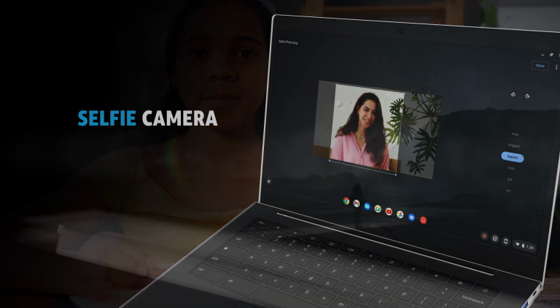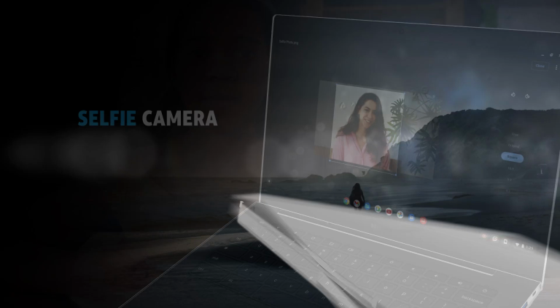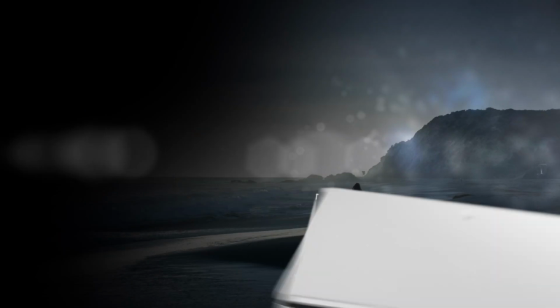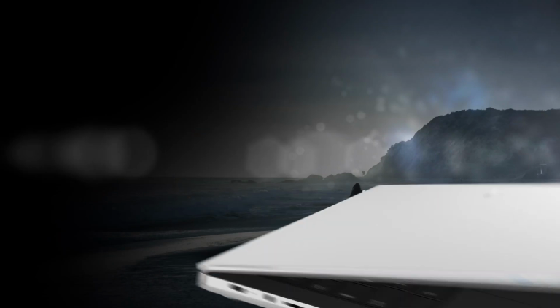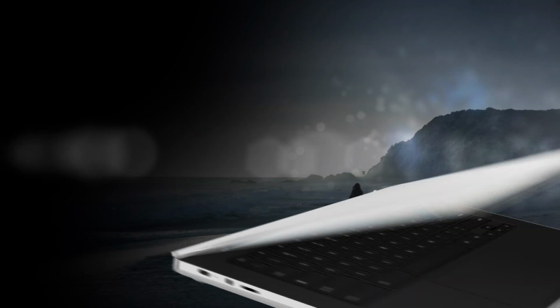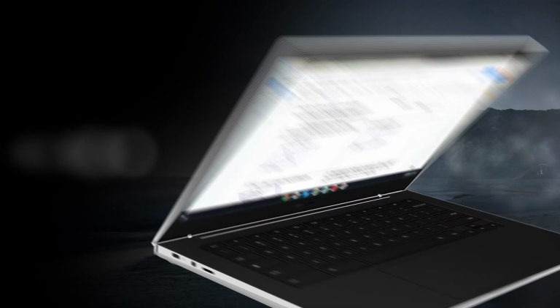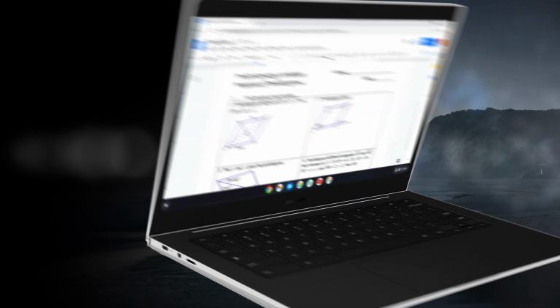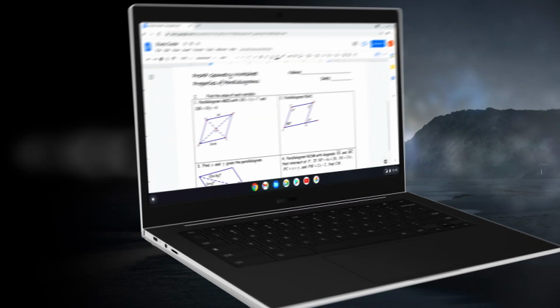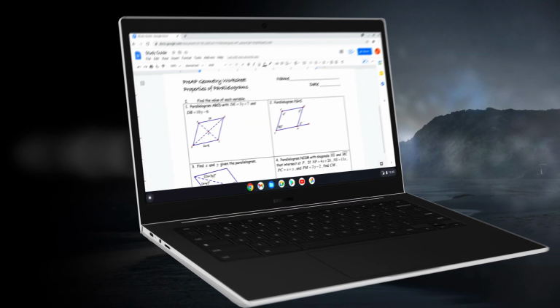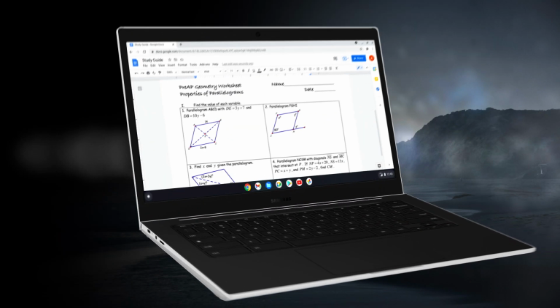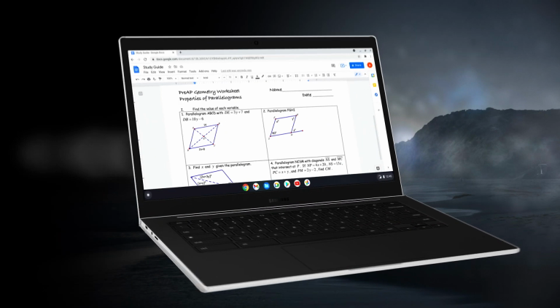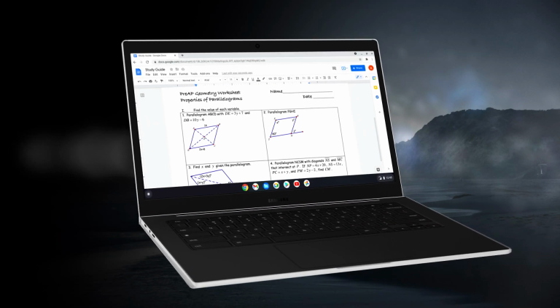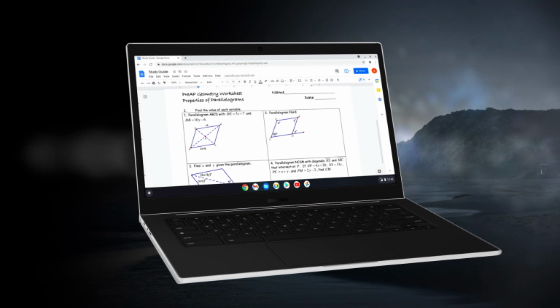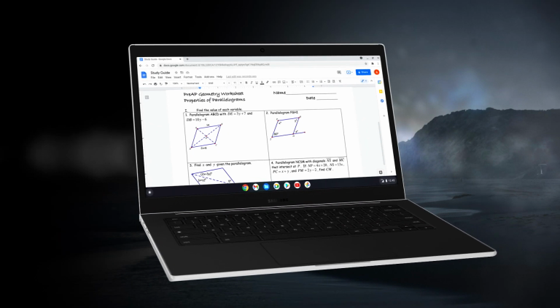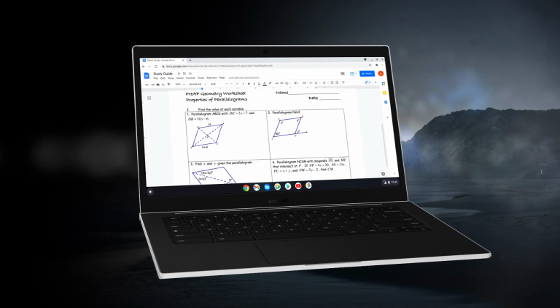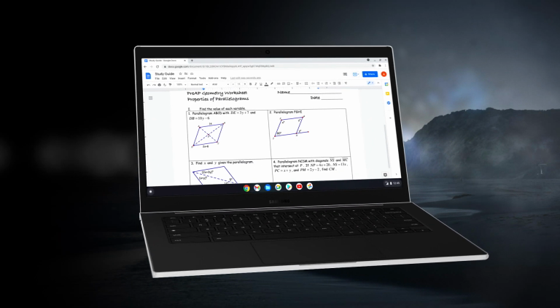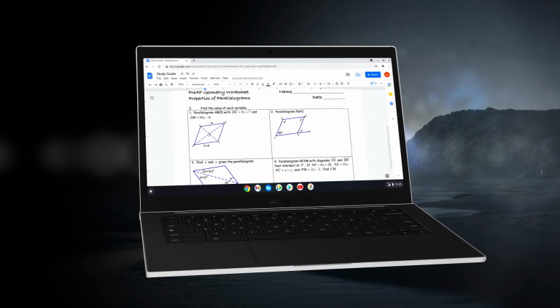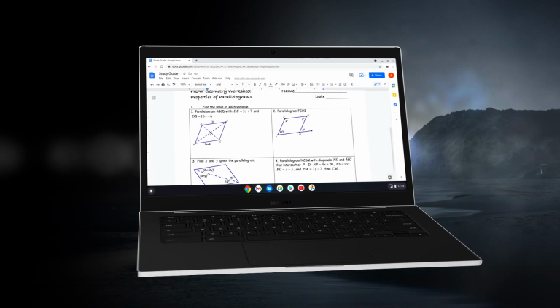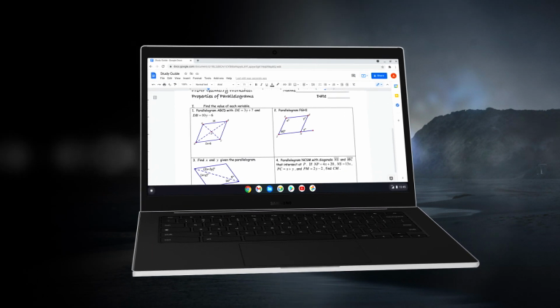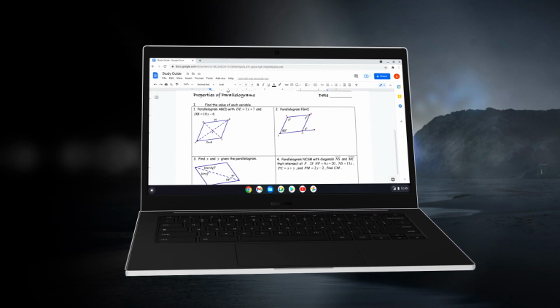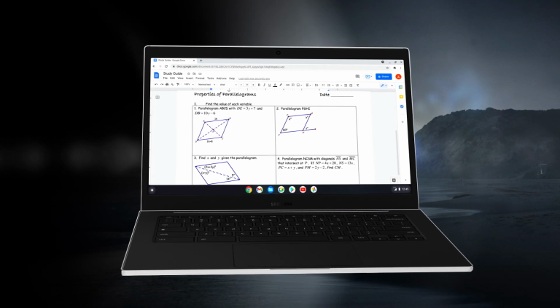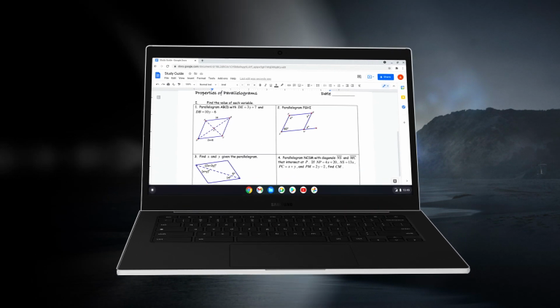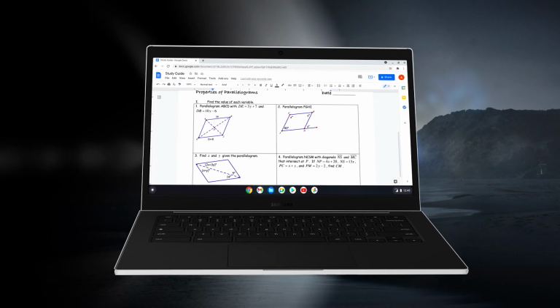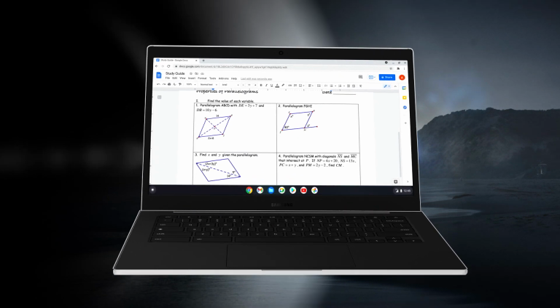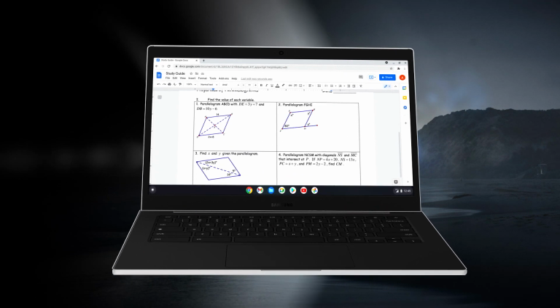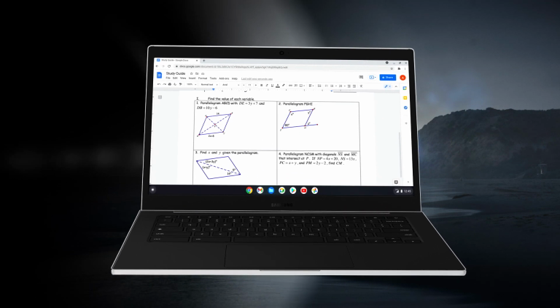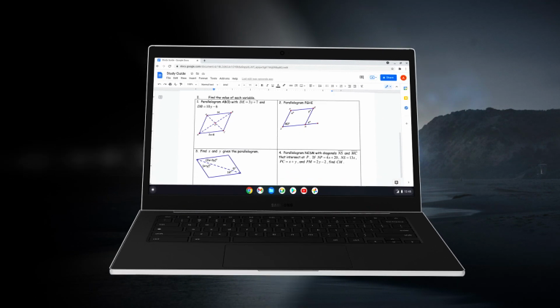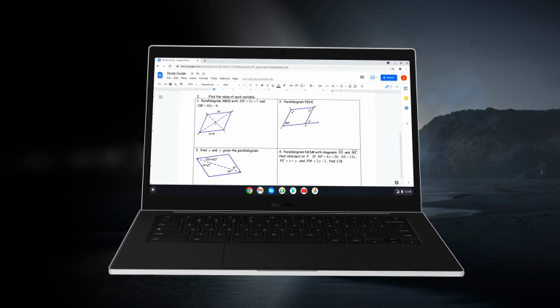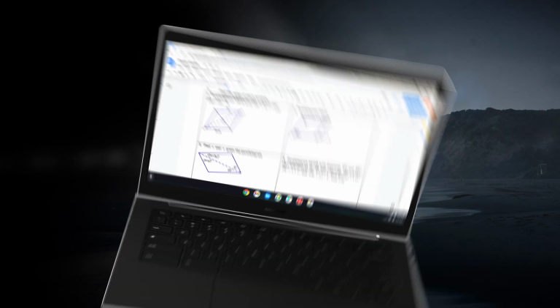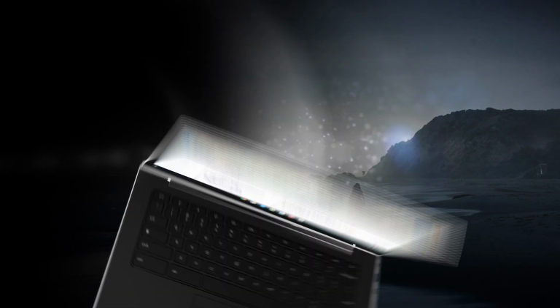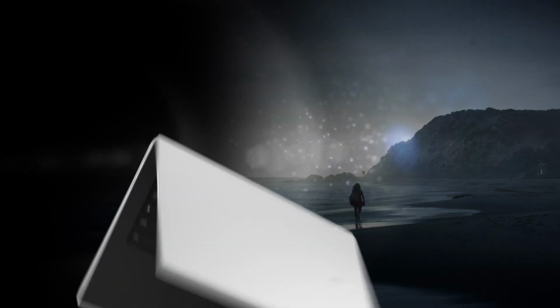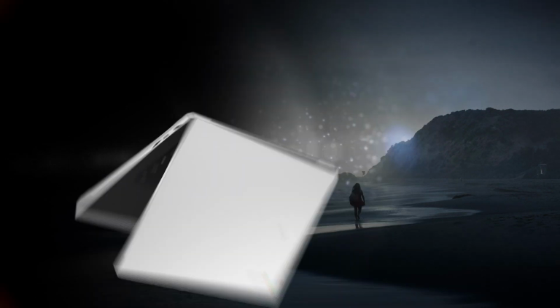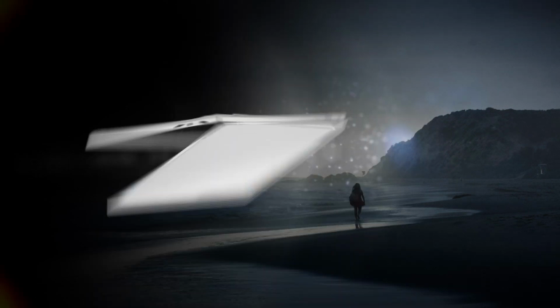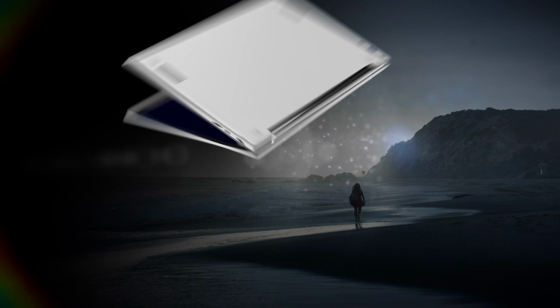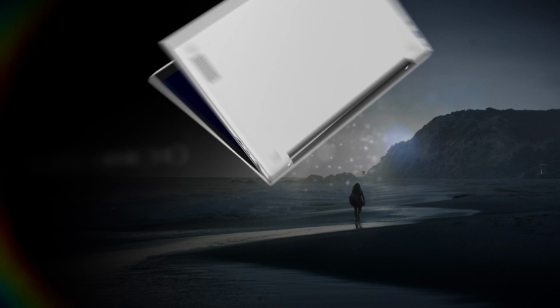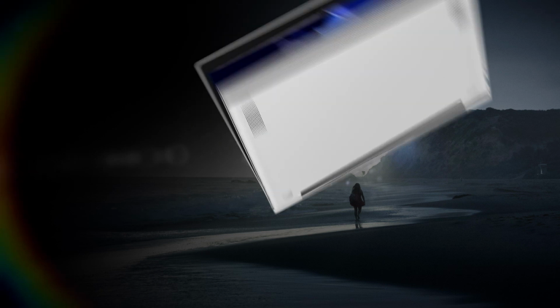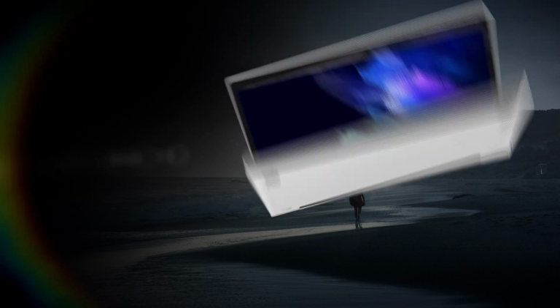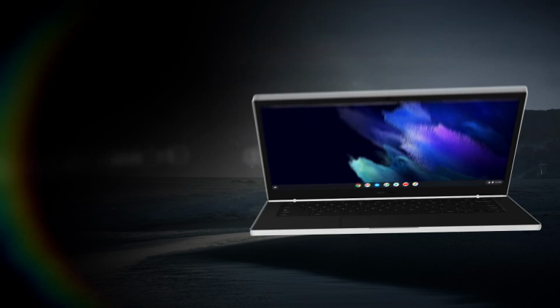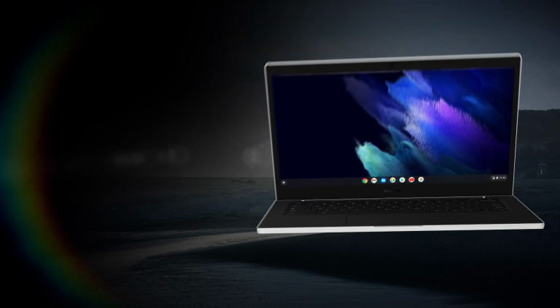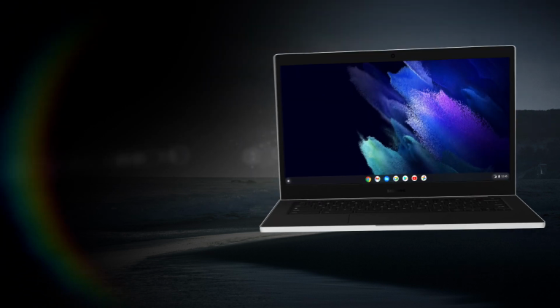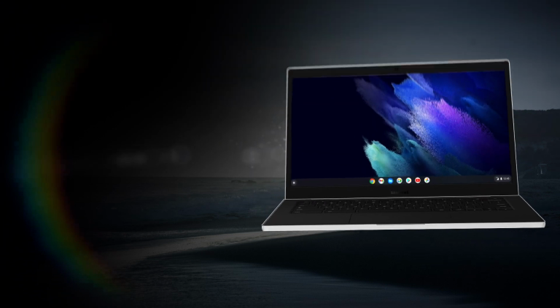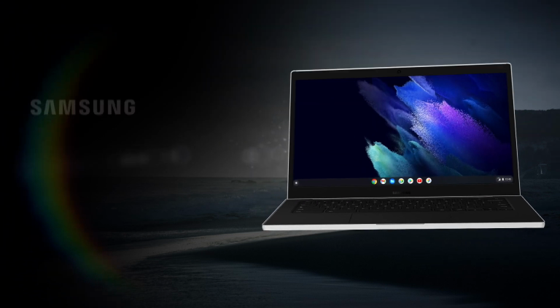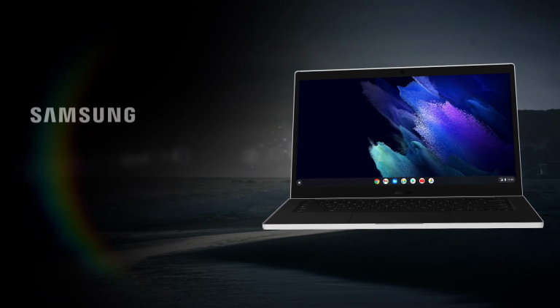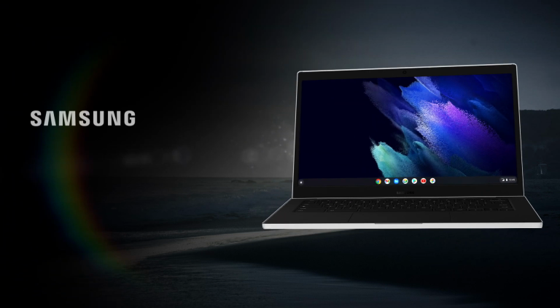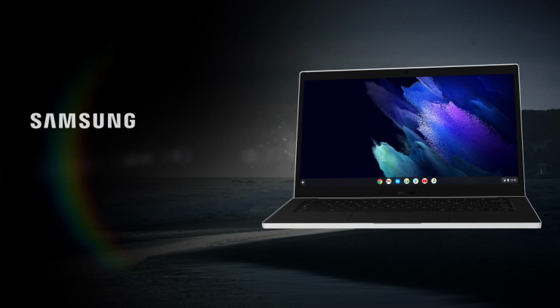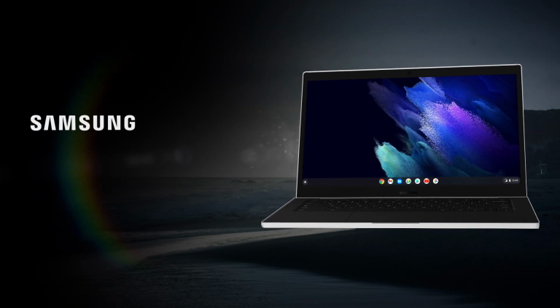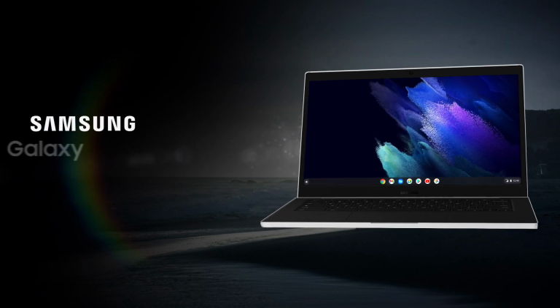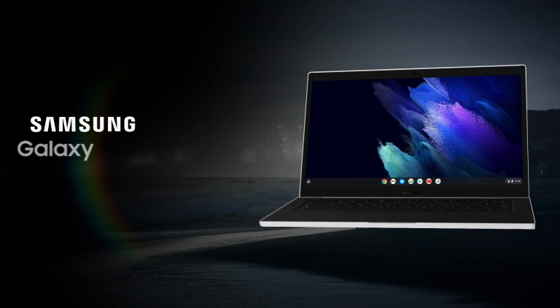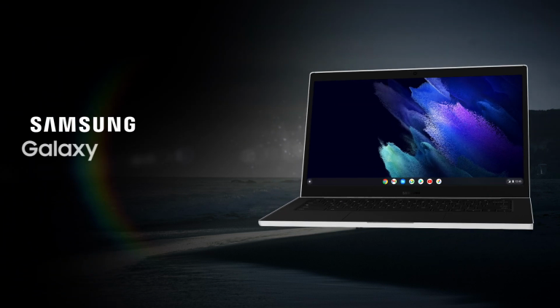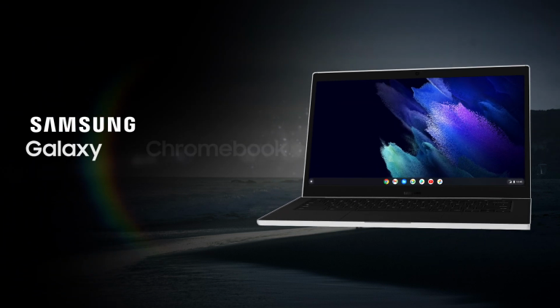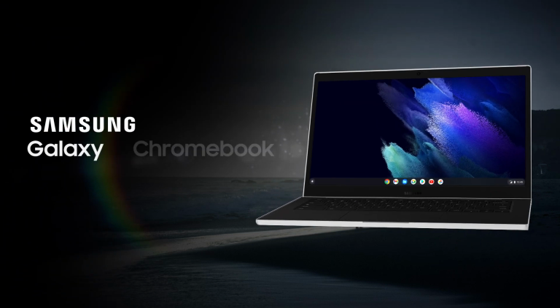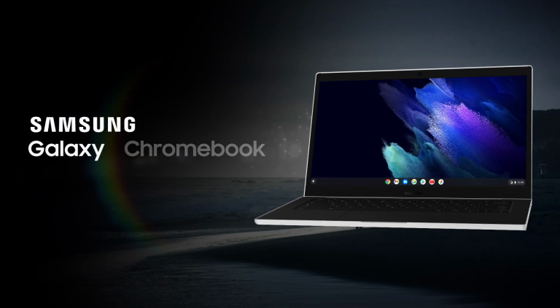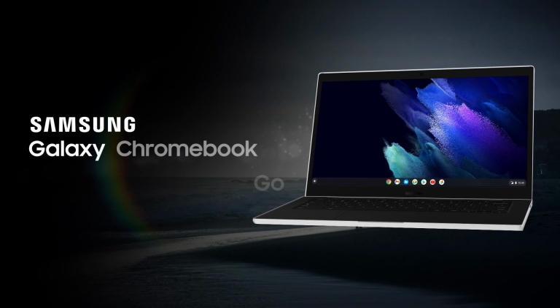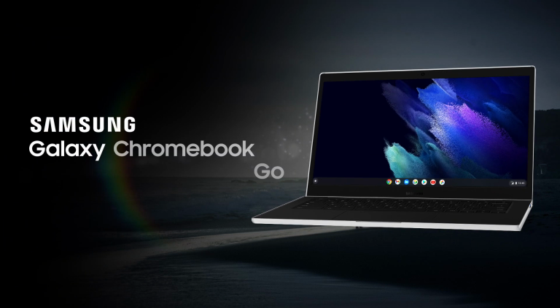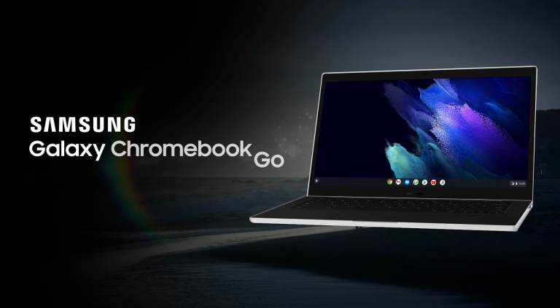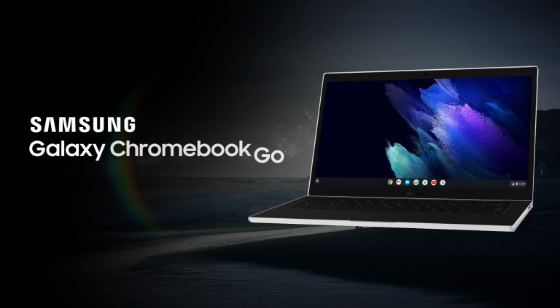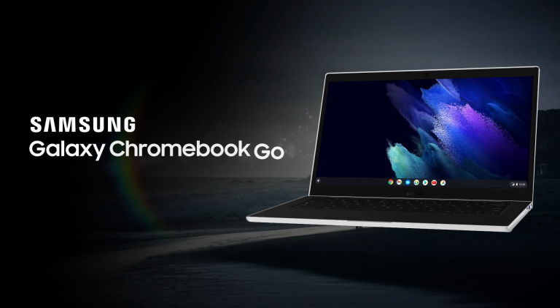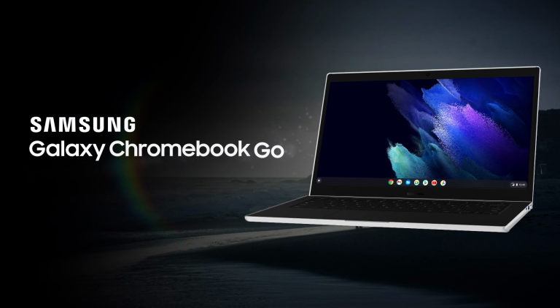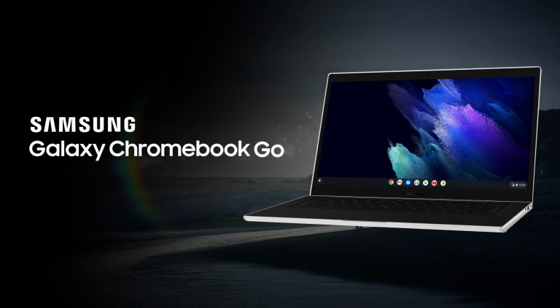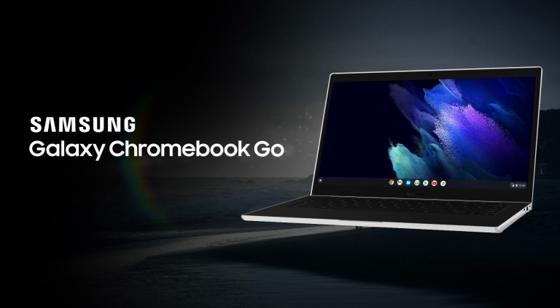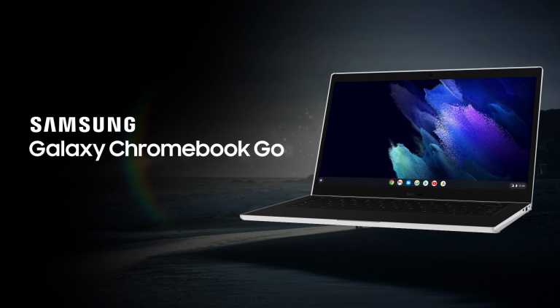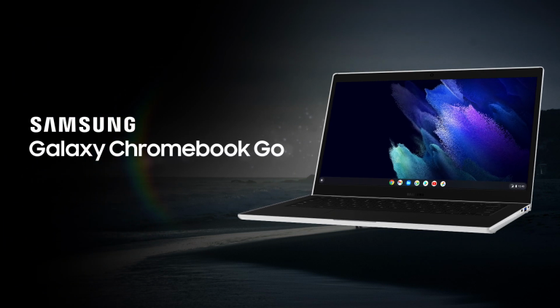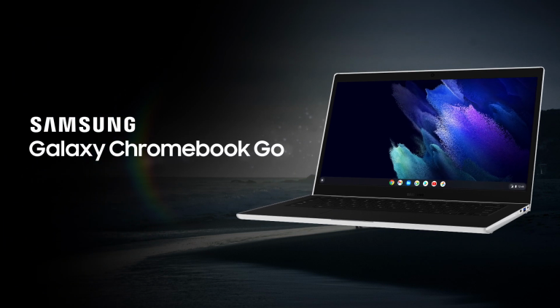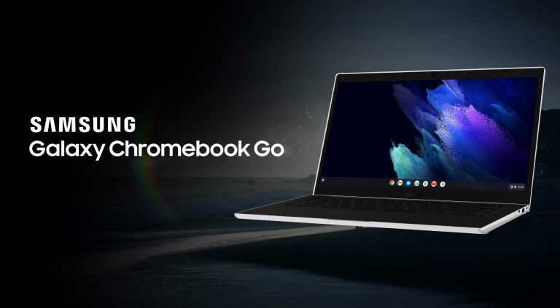Make the grades with a connected laptop that's on top of its game. The Samsung Galaxy Chromebook Go.